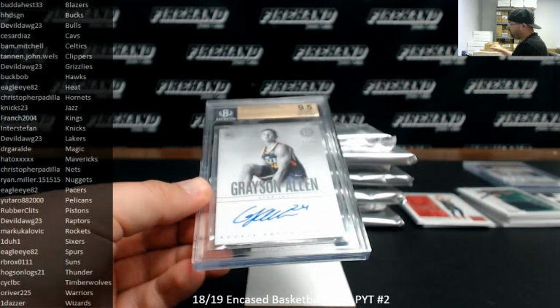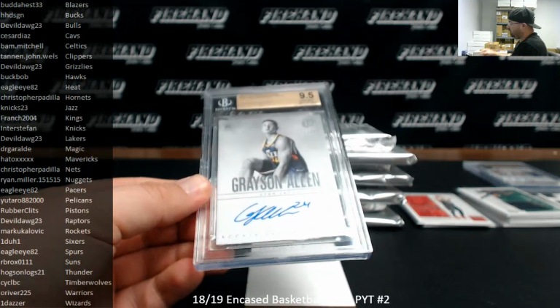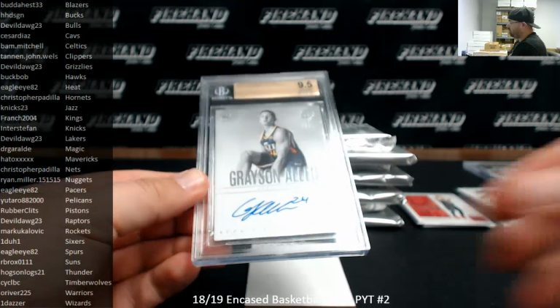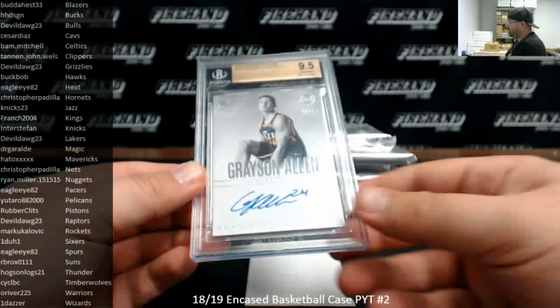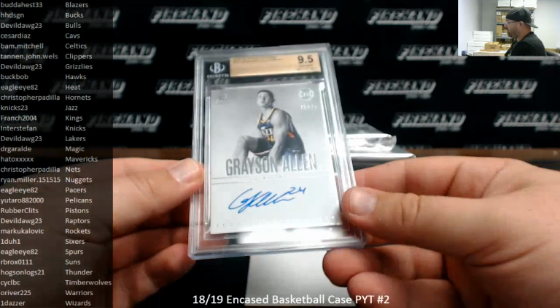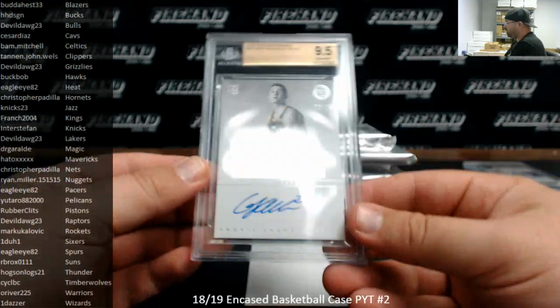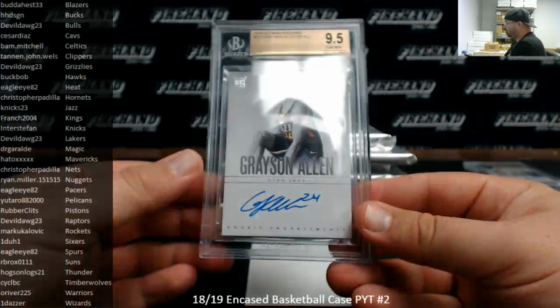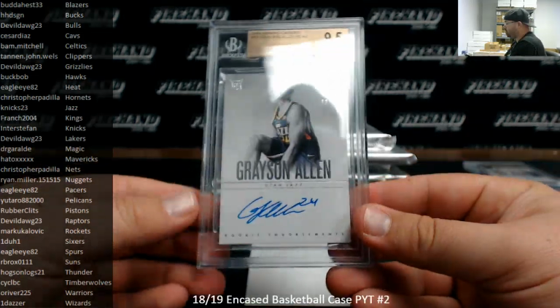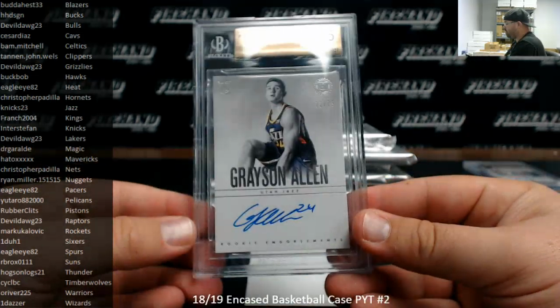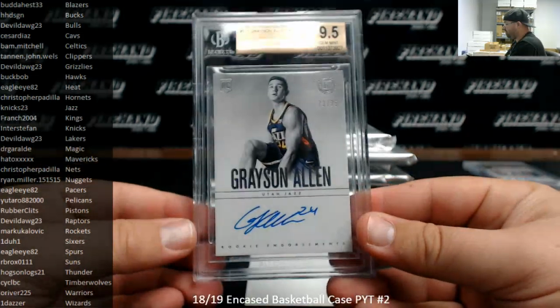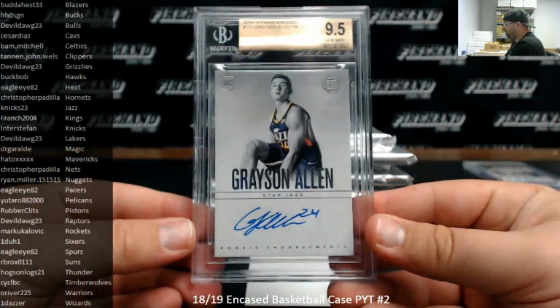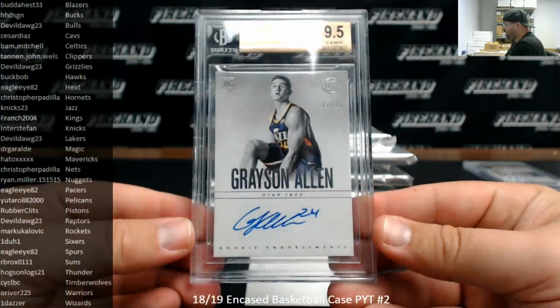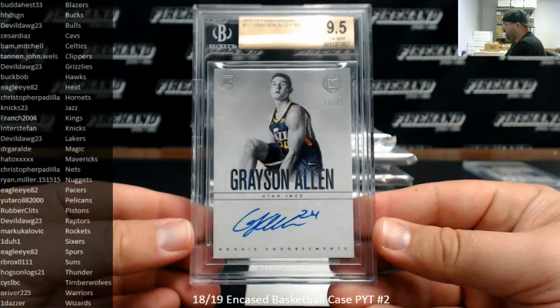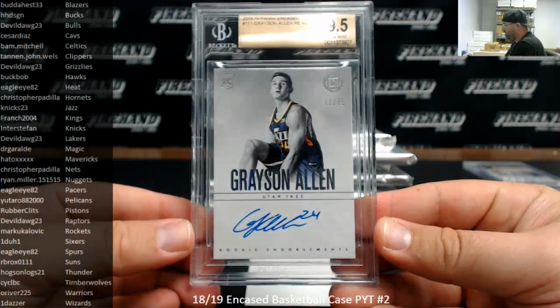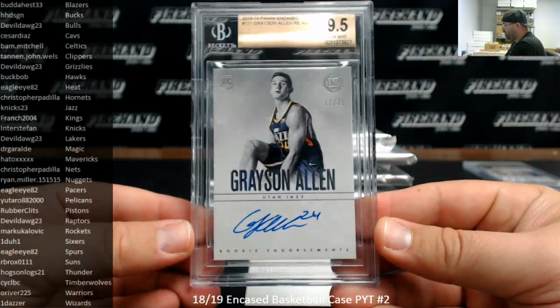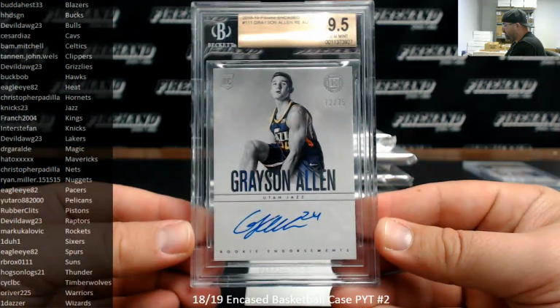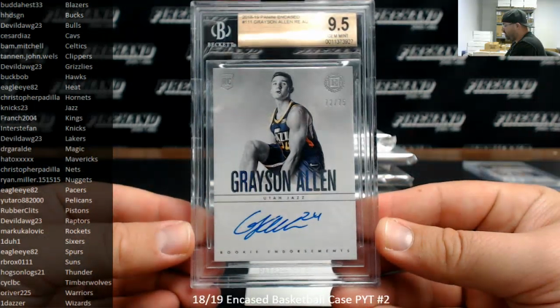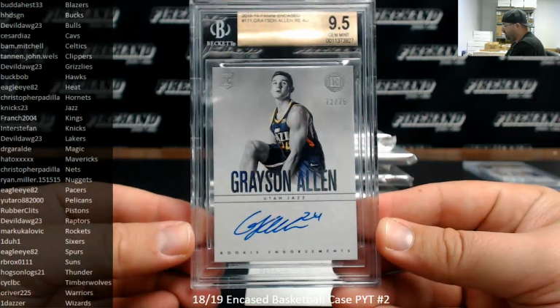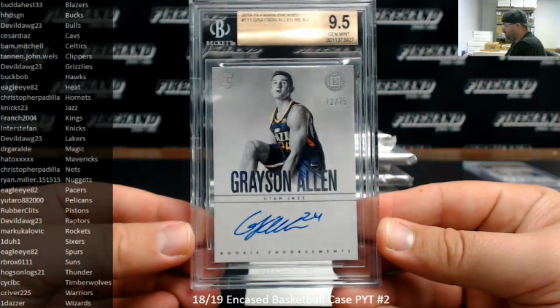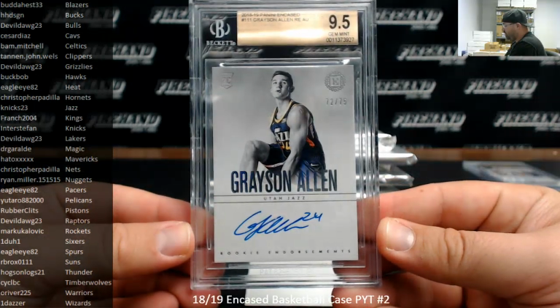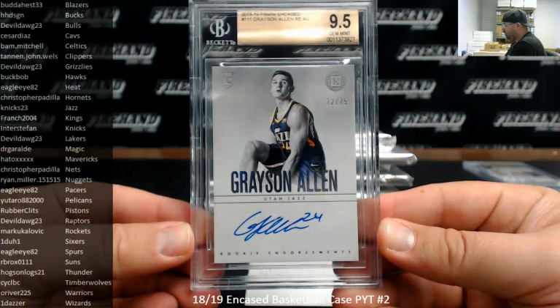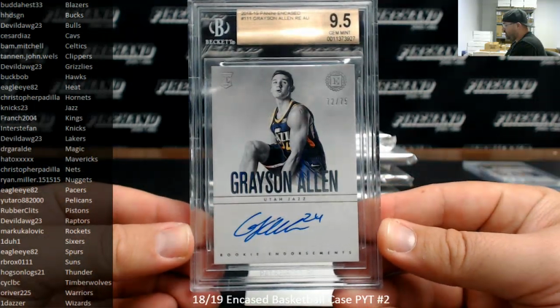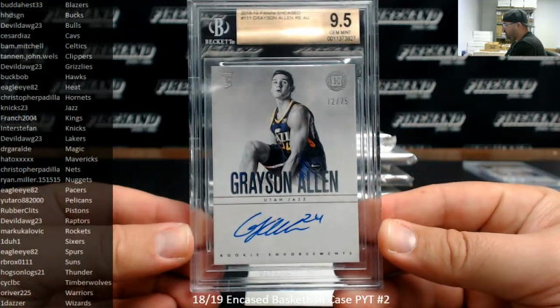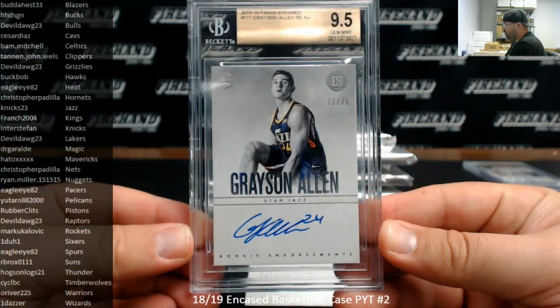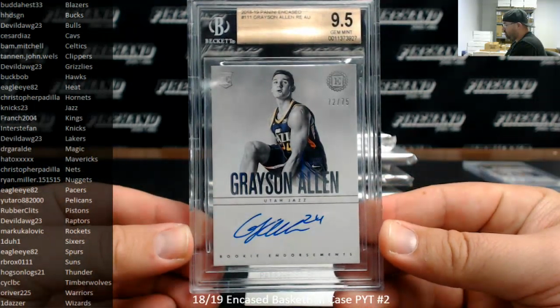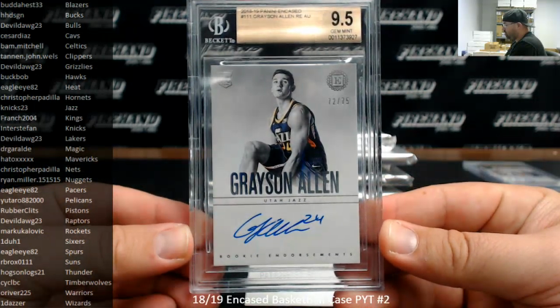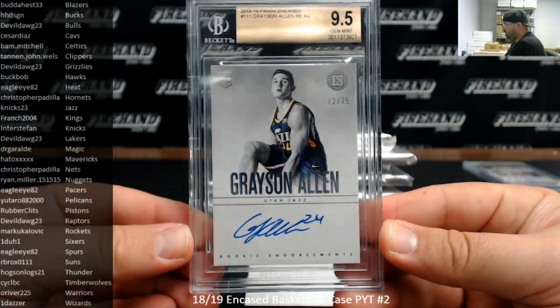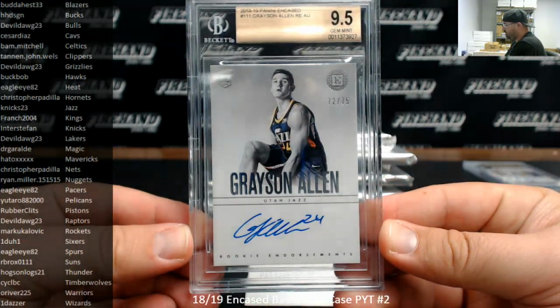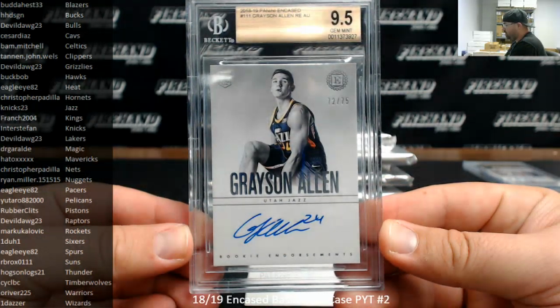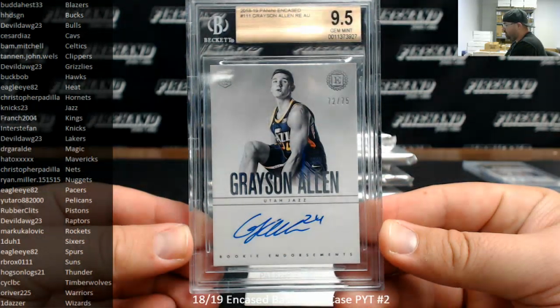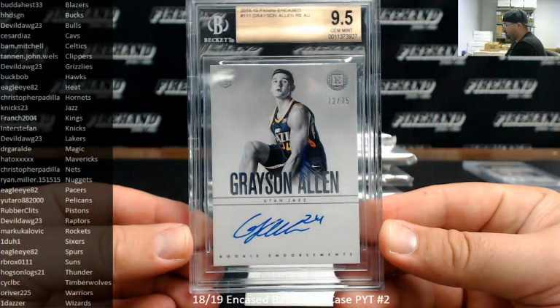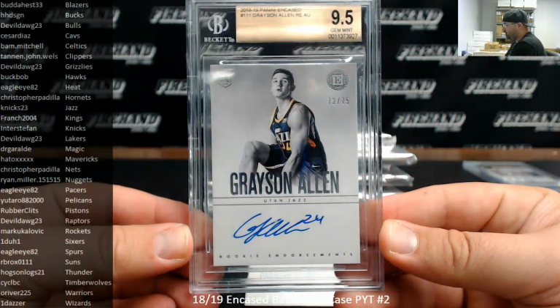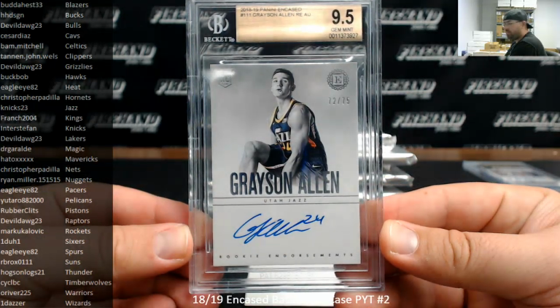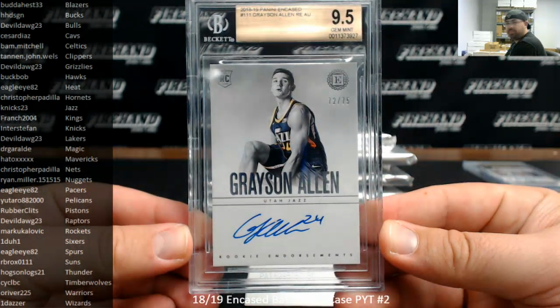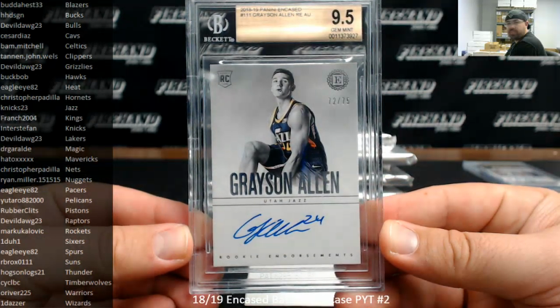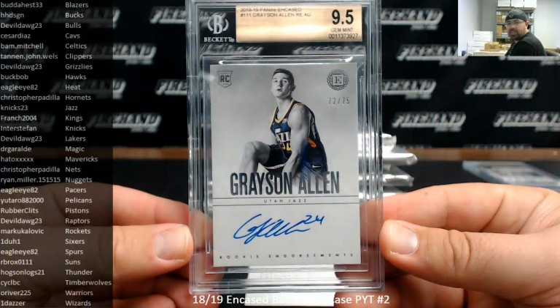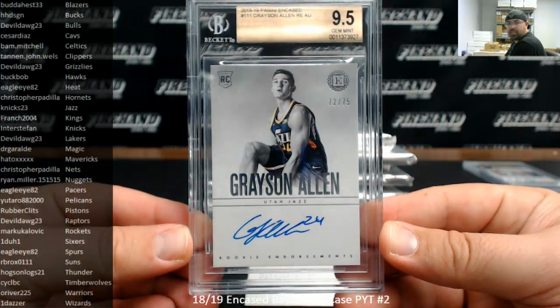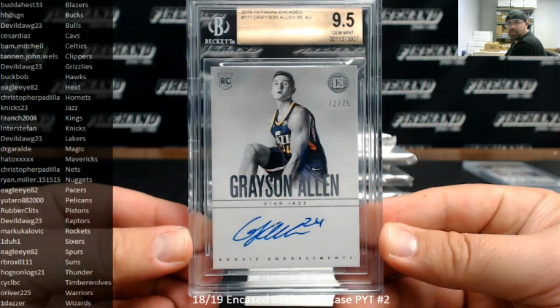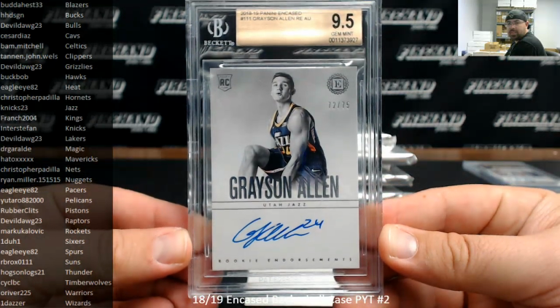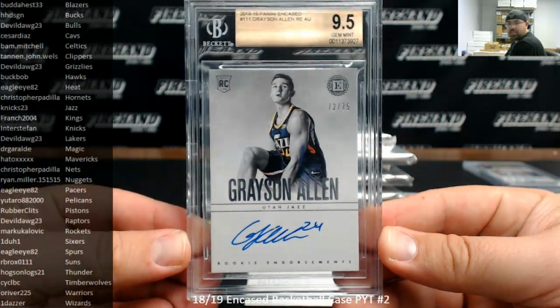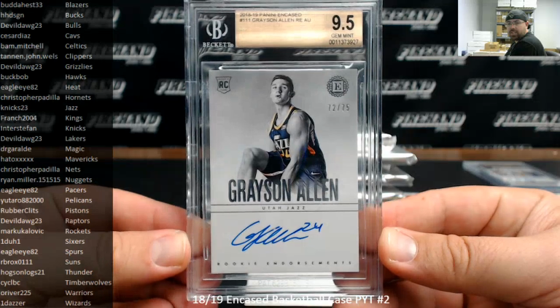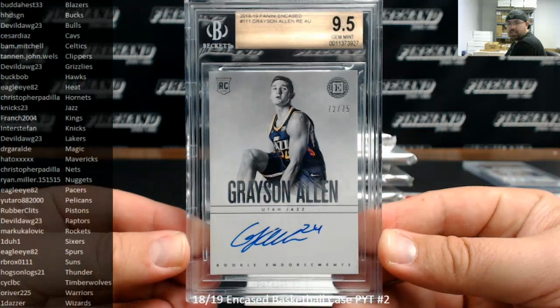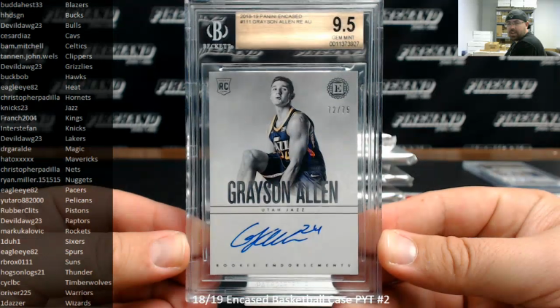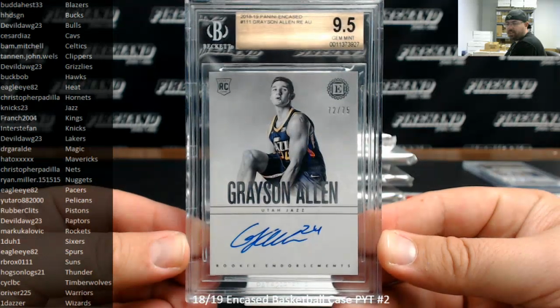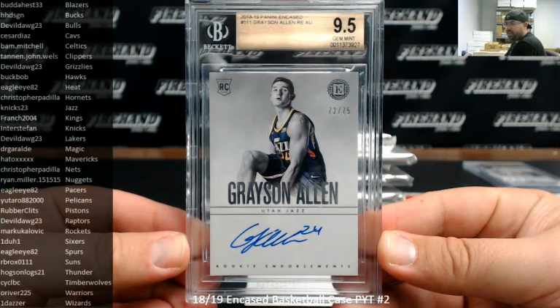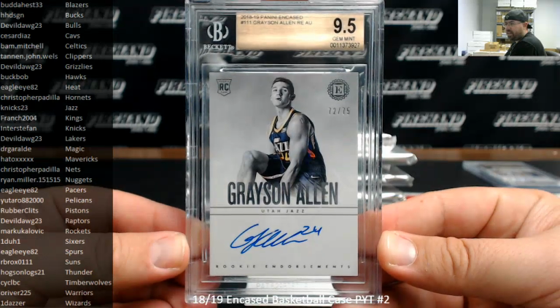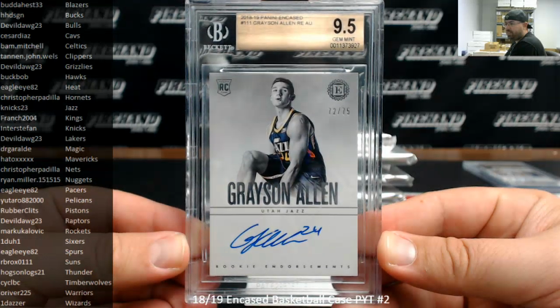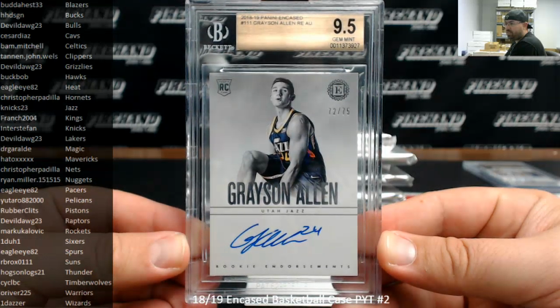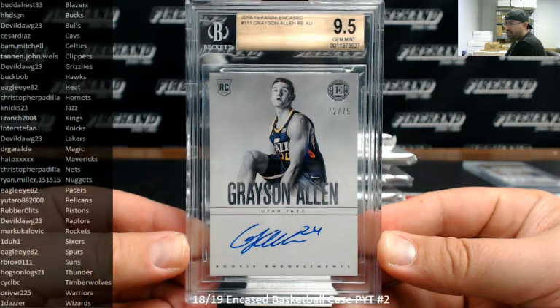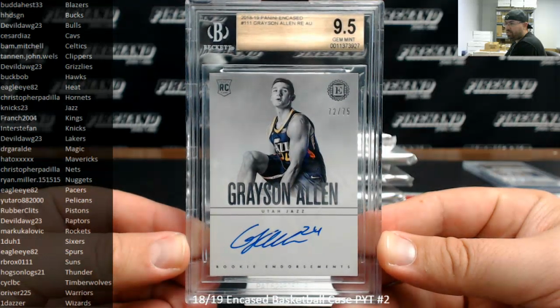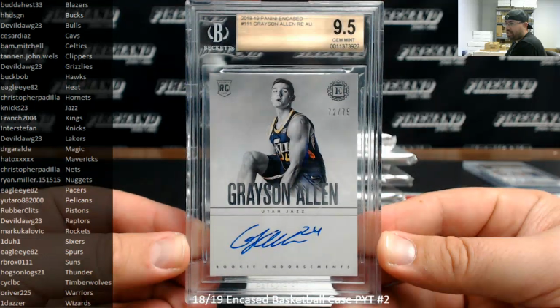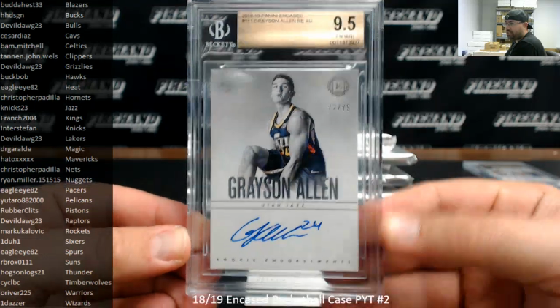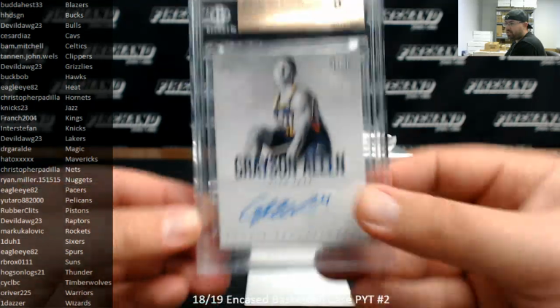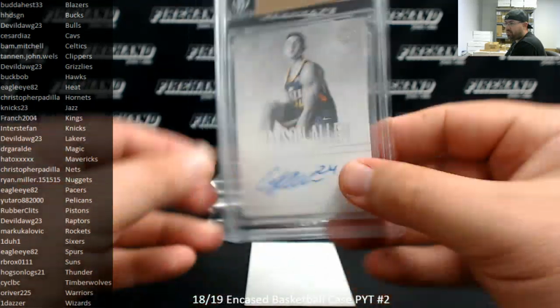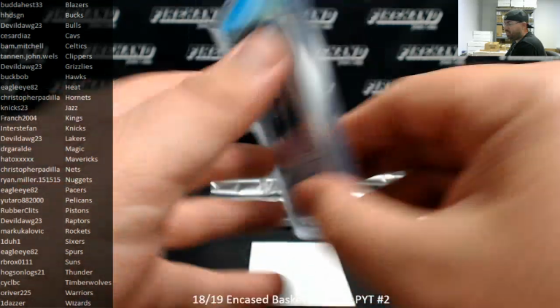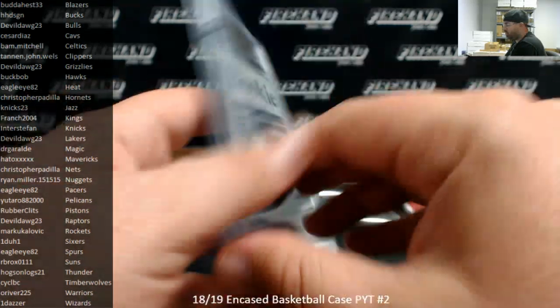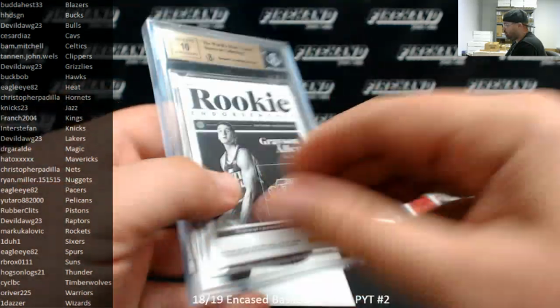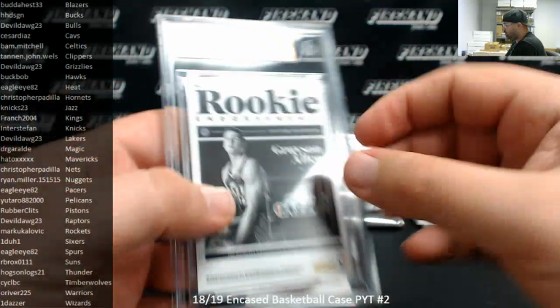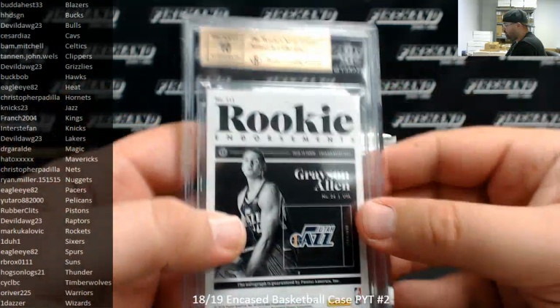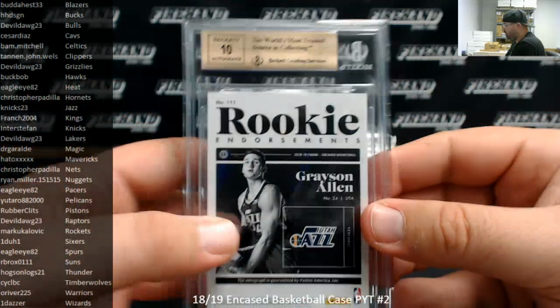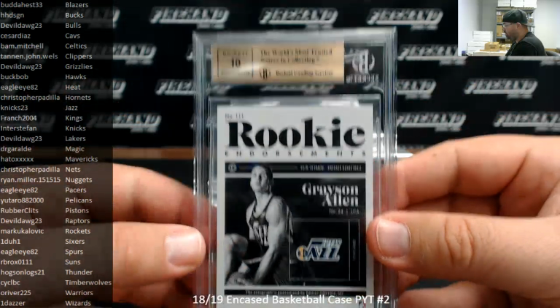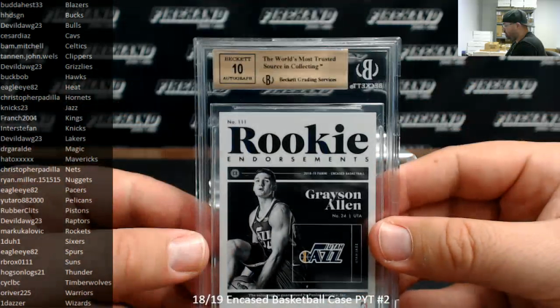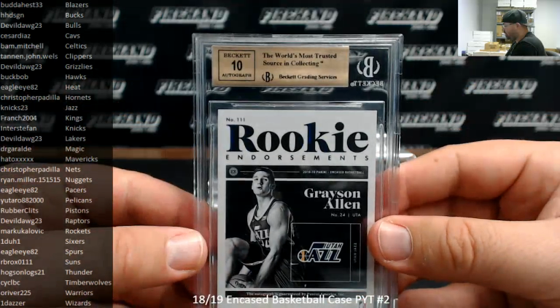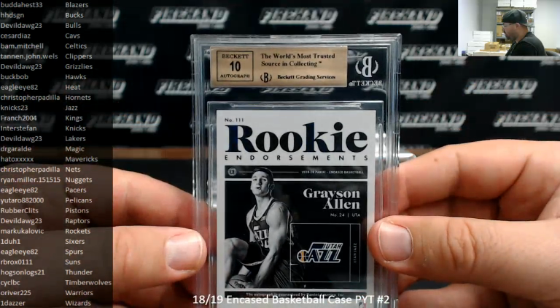Grayson Allen, number 75, rookie endorsement auto — that's a BGS 9.5. Utah Jazz going to Knicks 23. It's a 10 auto.